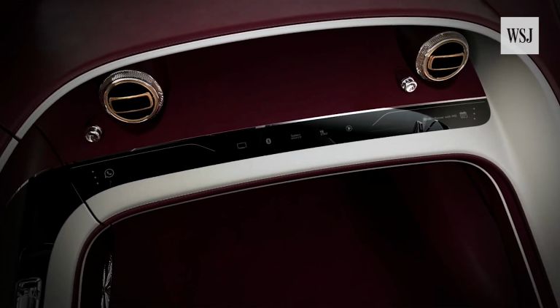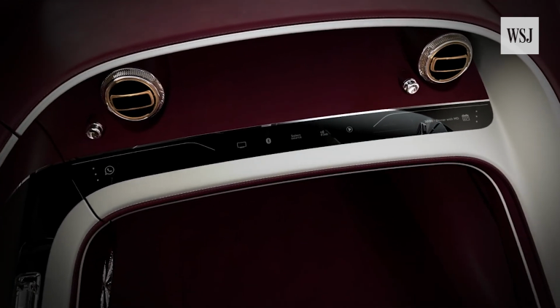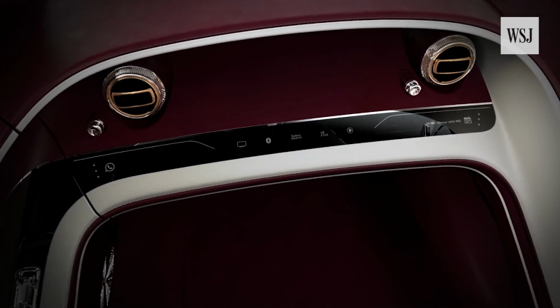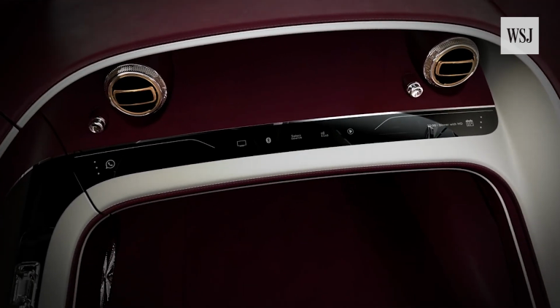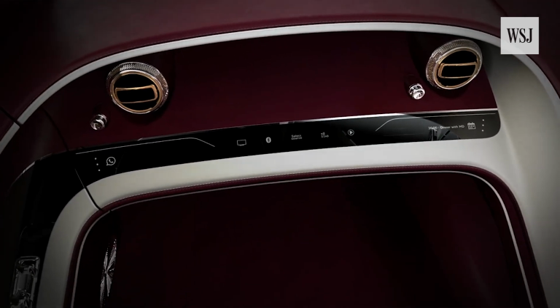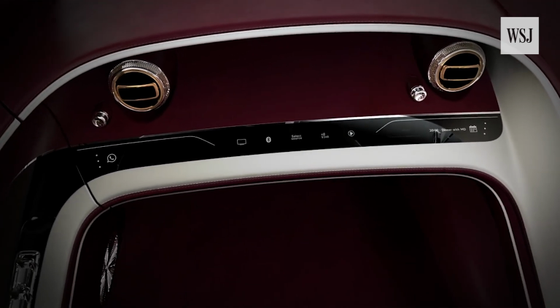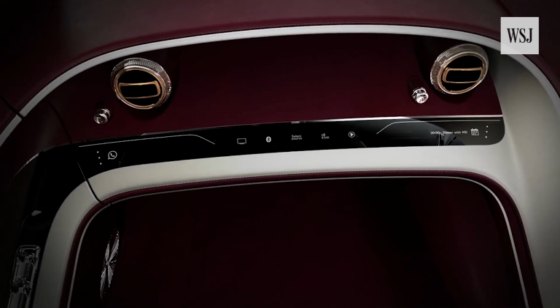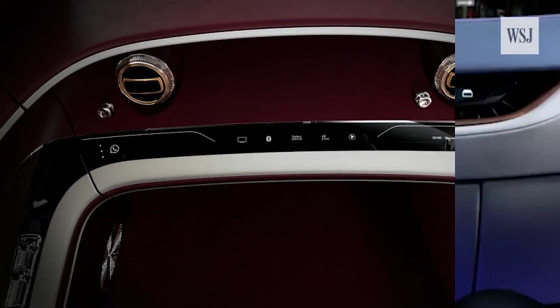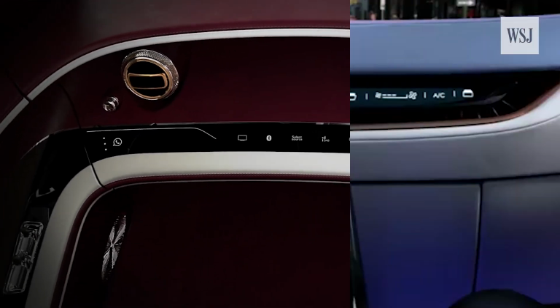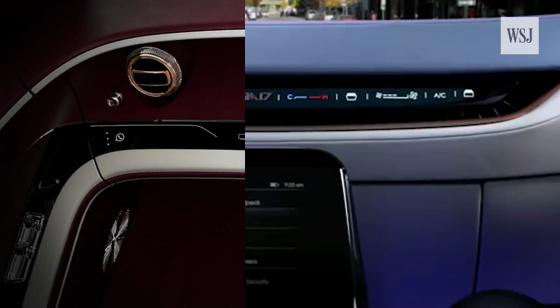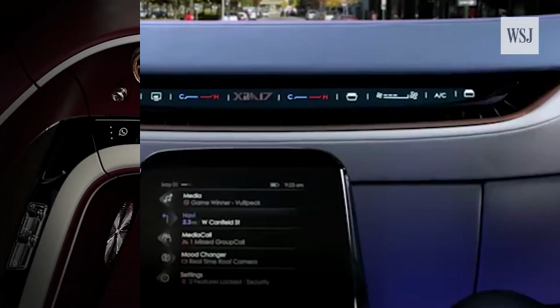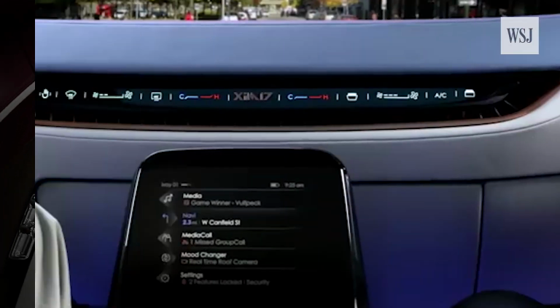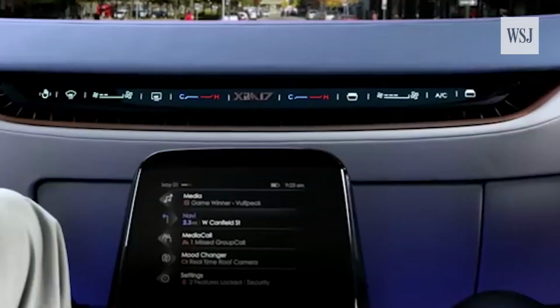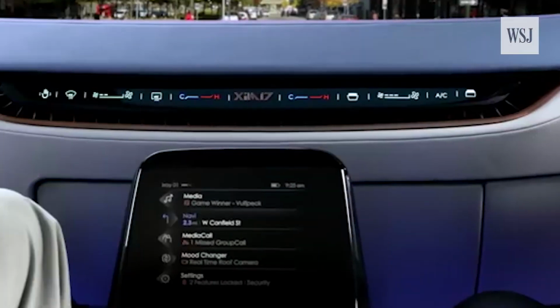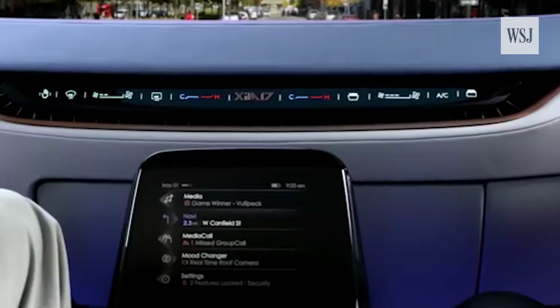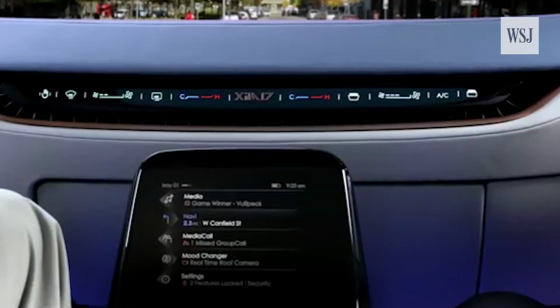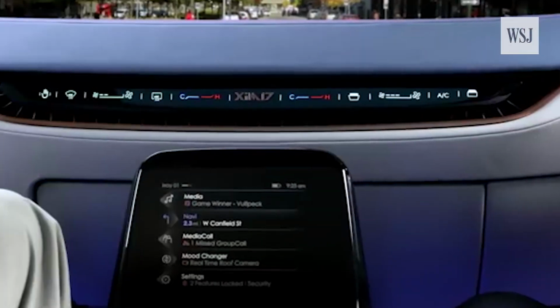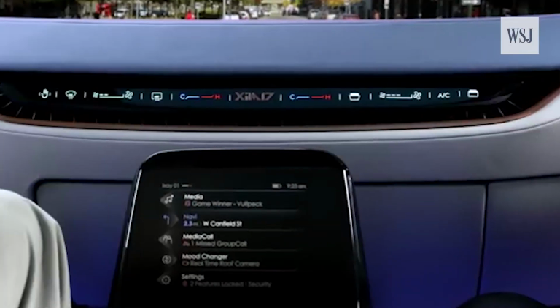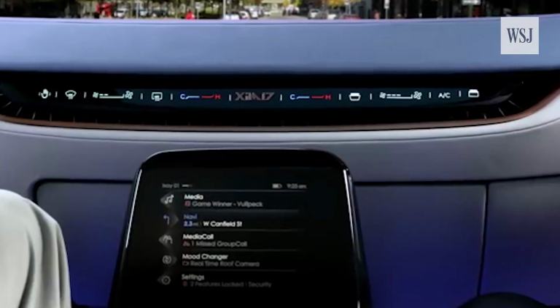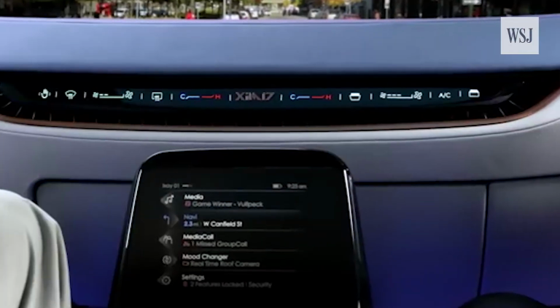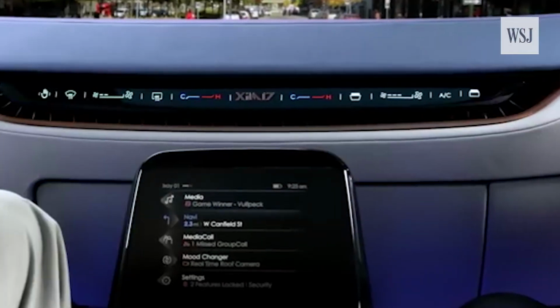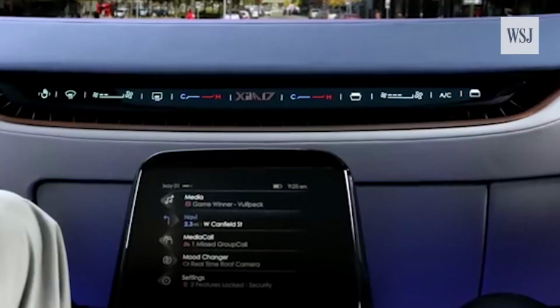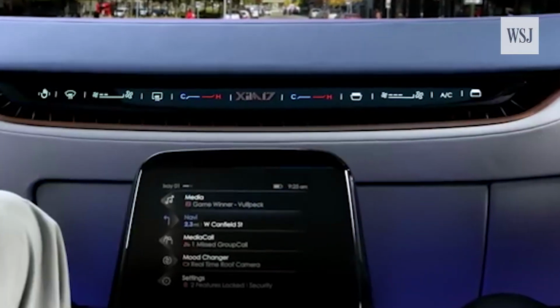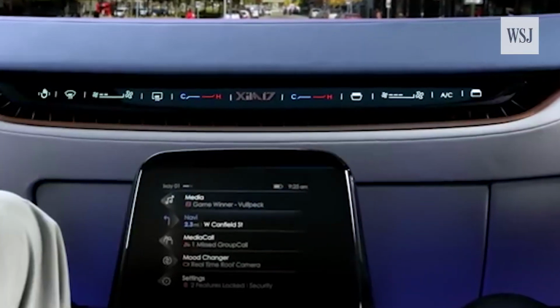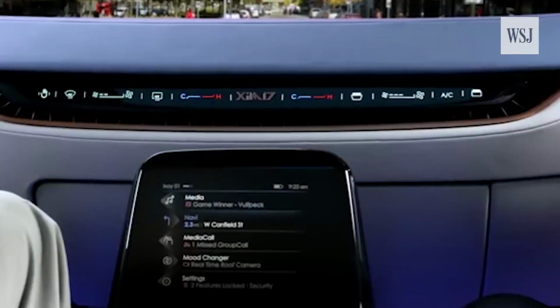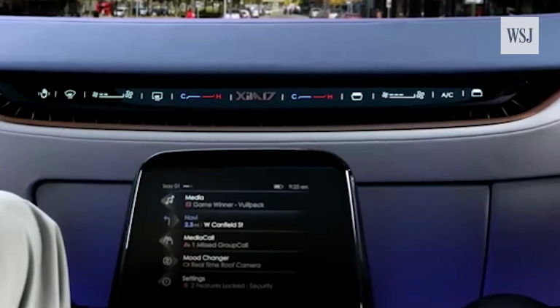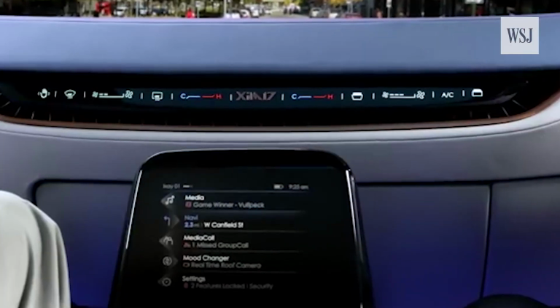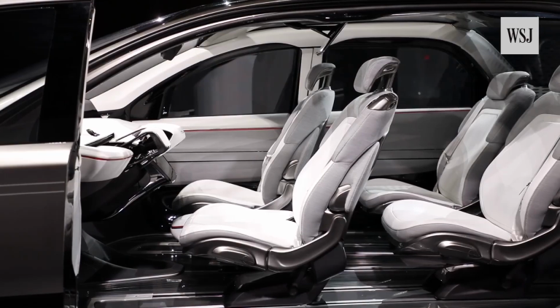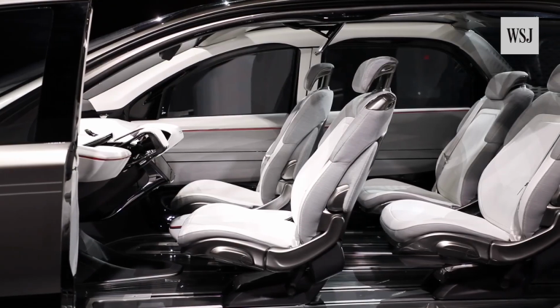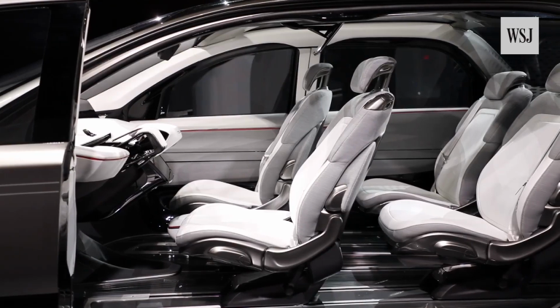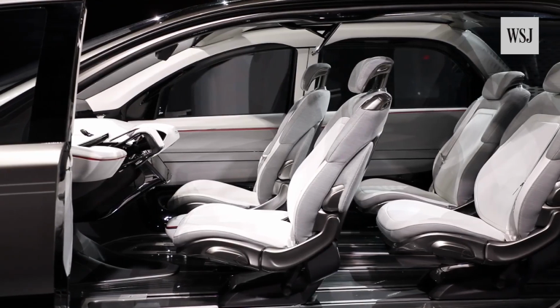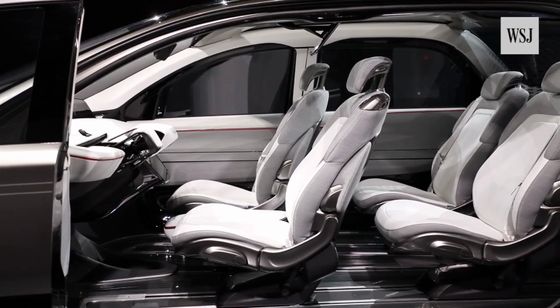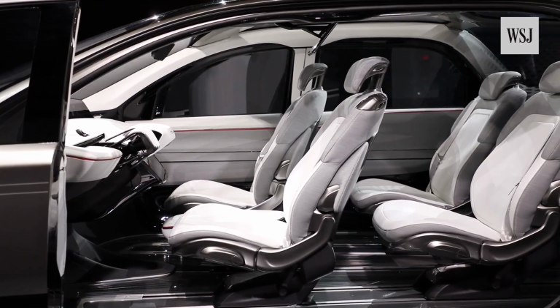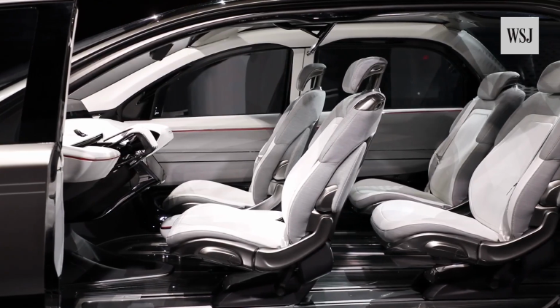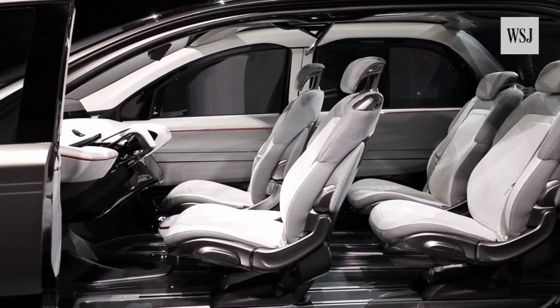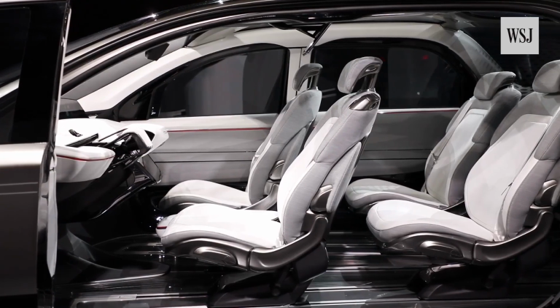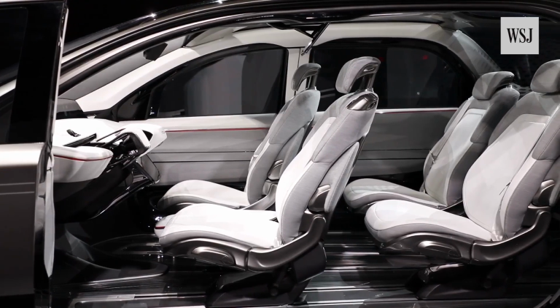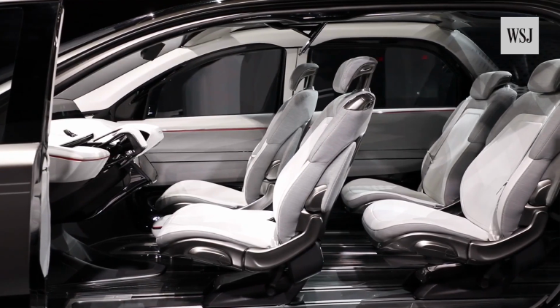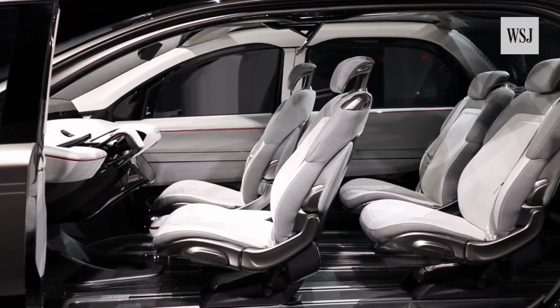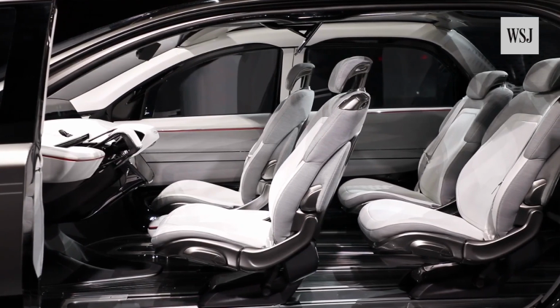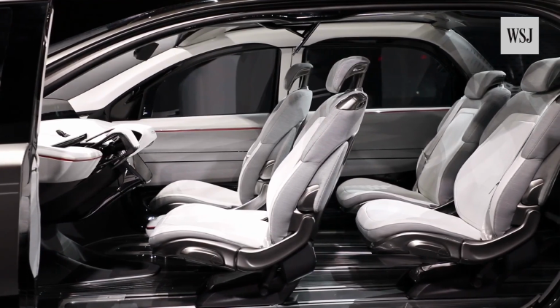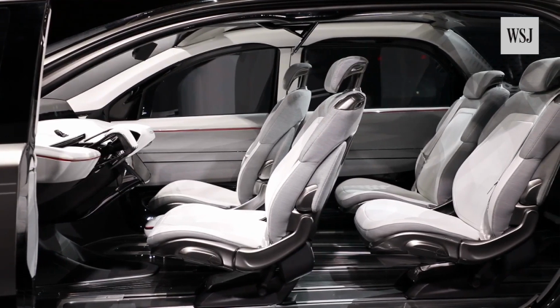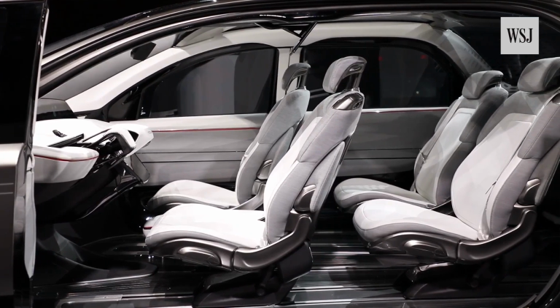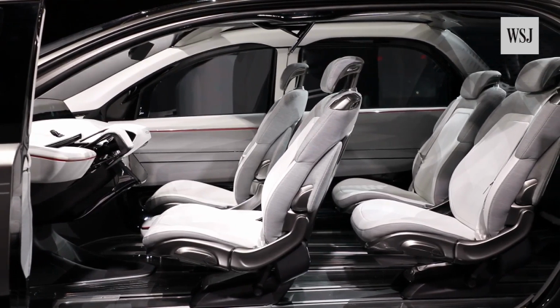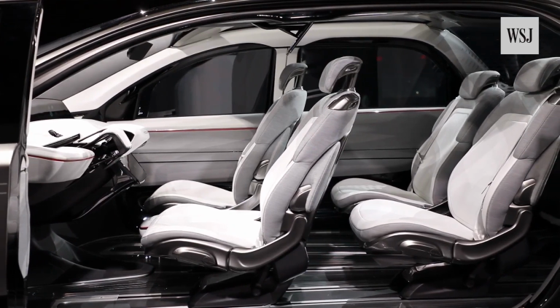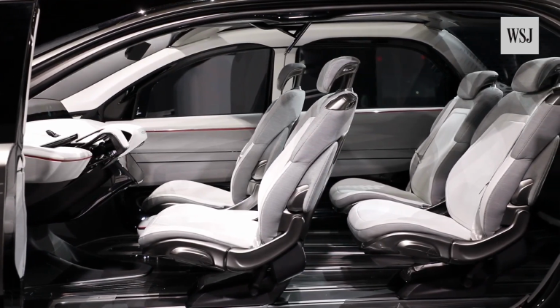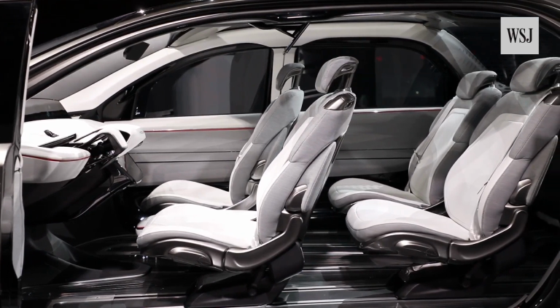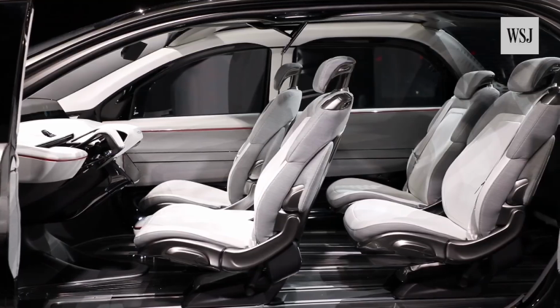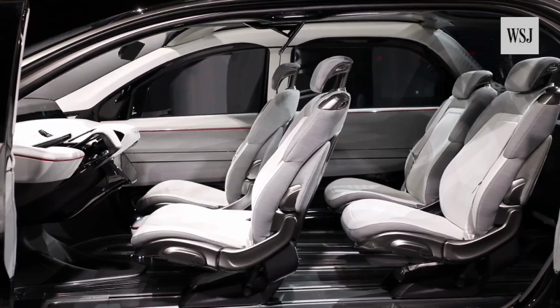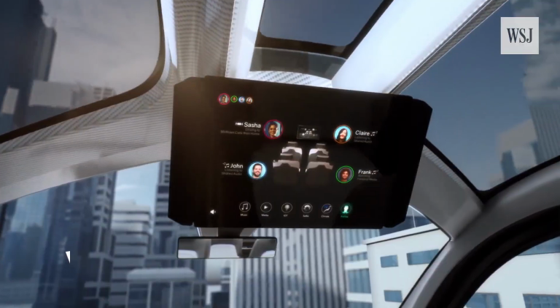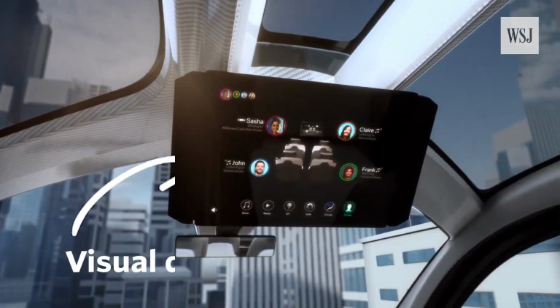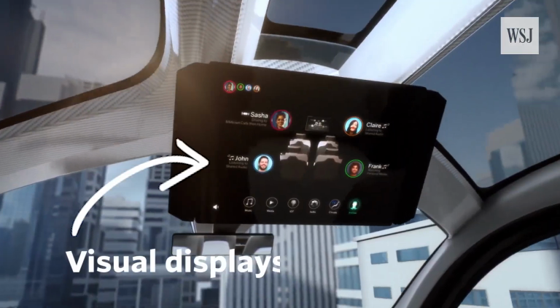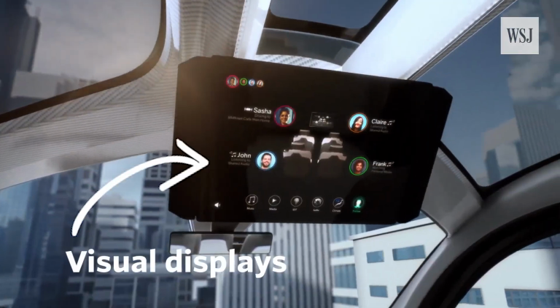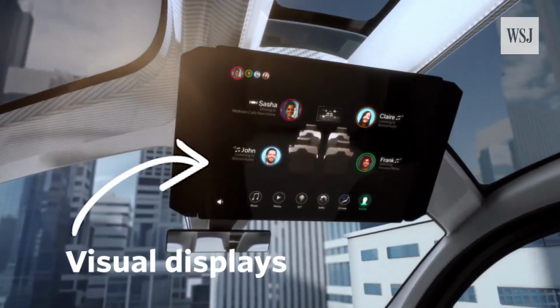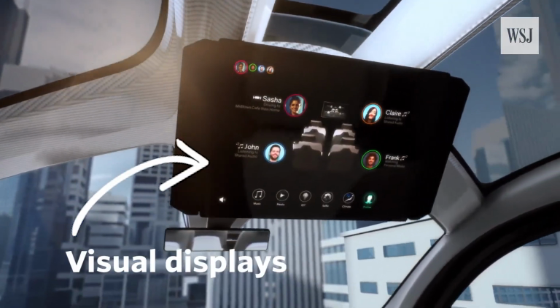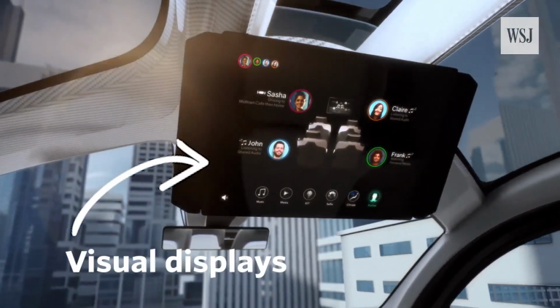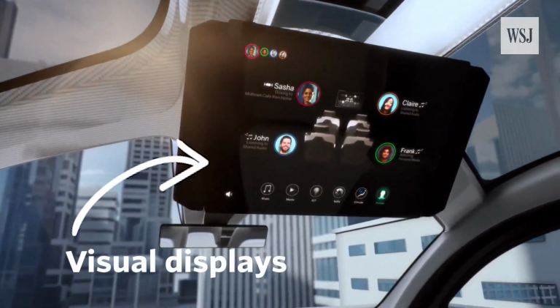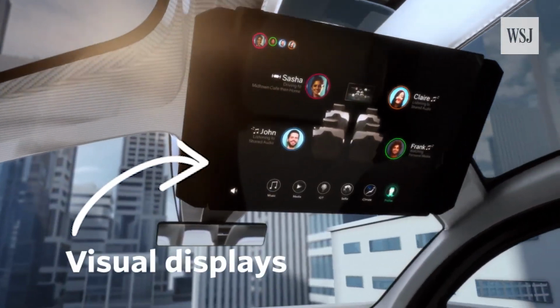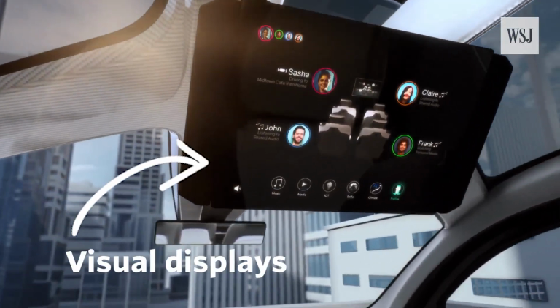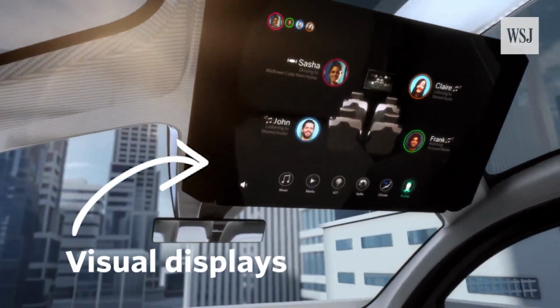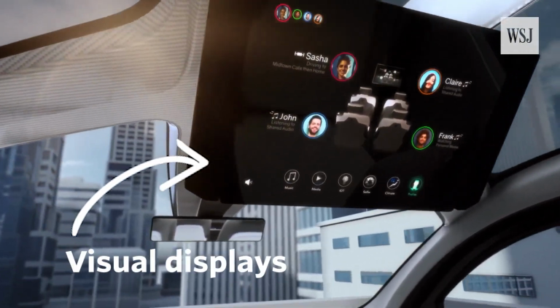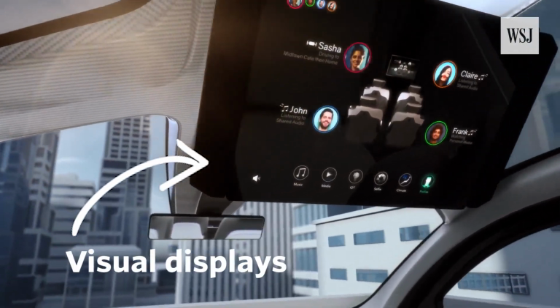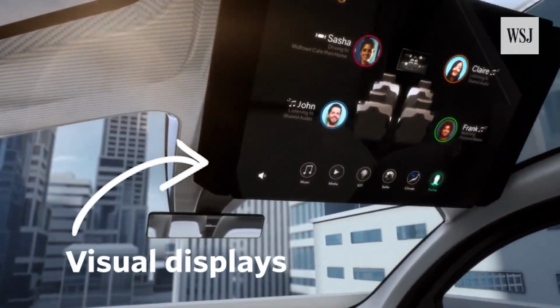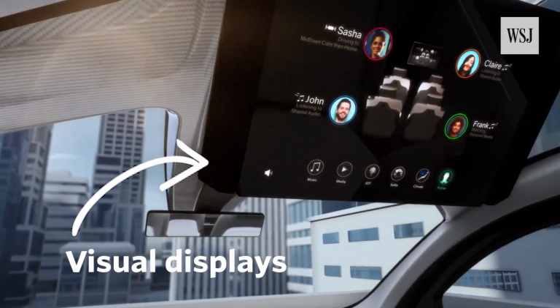That goes for the back seat too, where buttons and switches are moving from armrests to being displayed on glass.